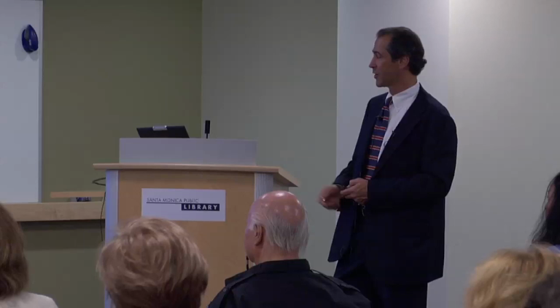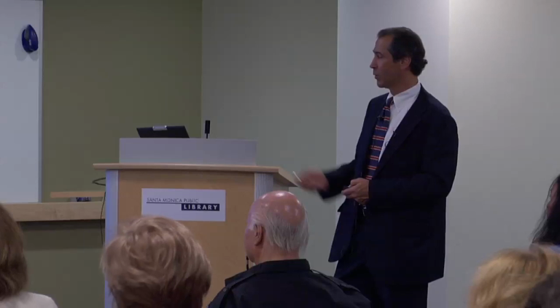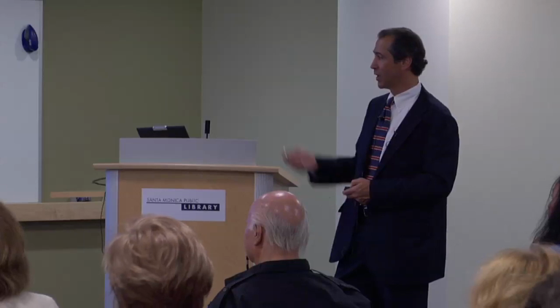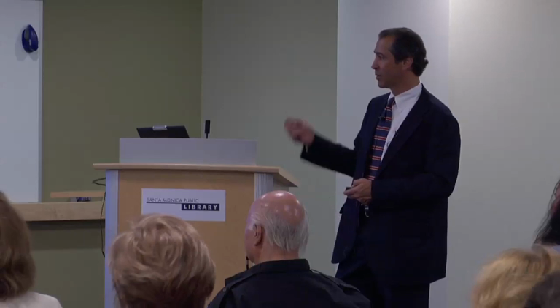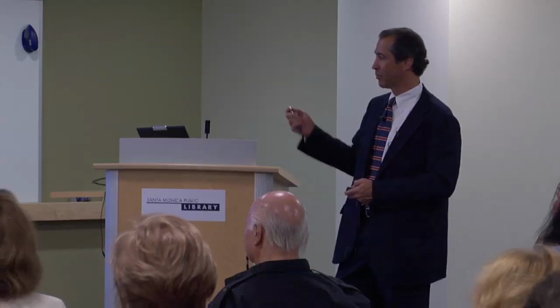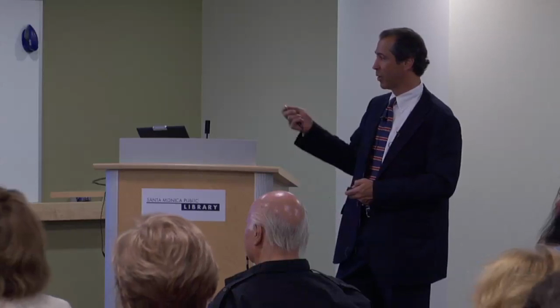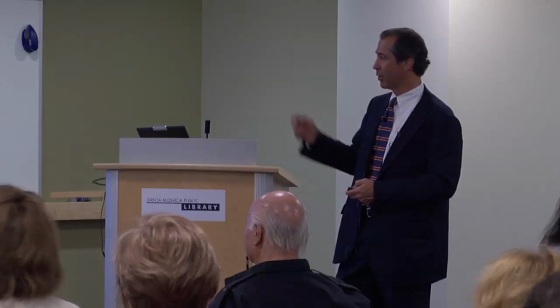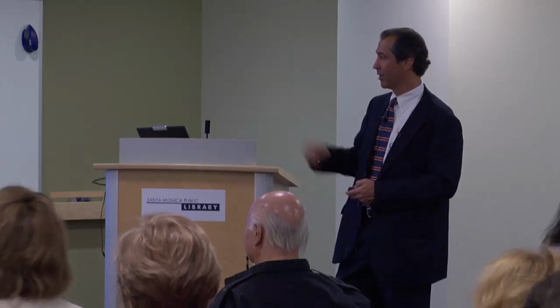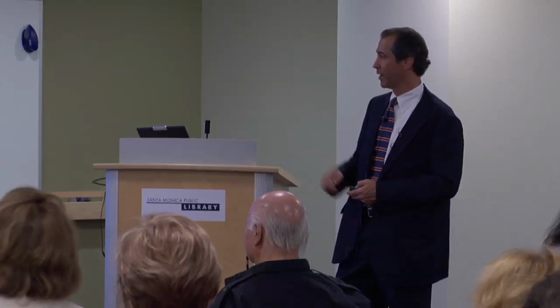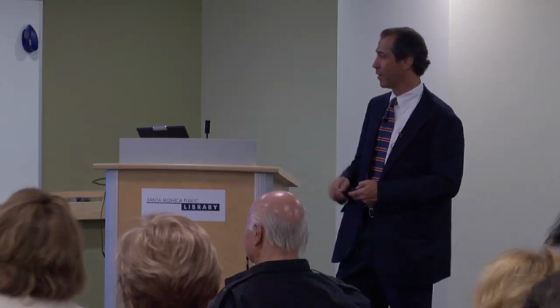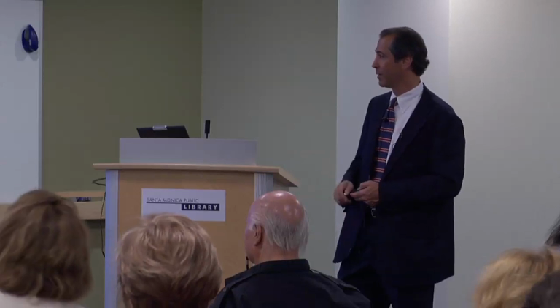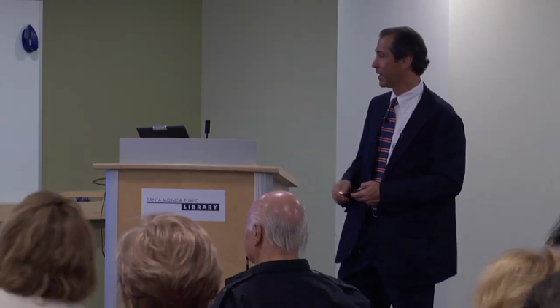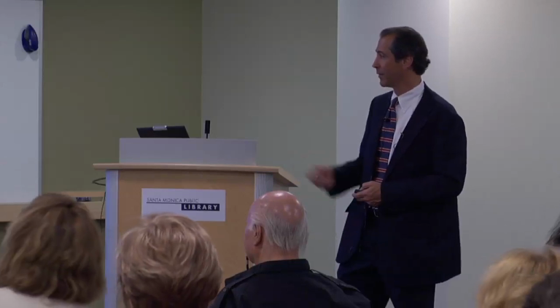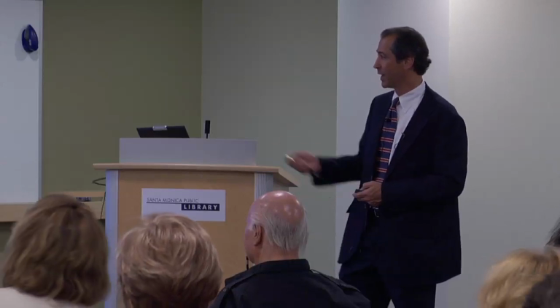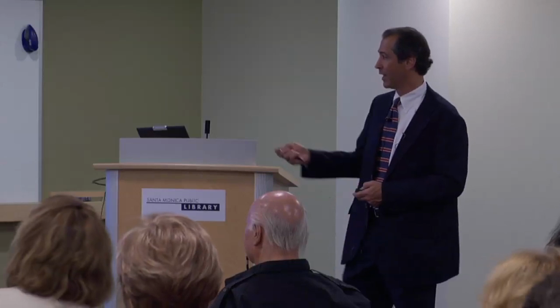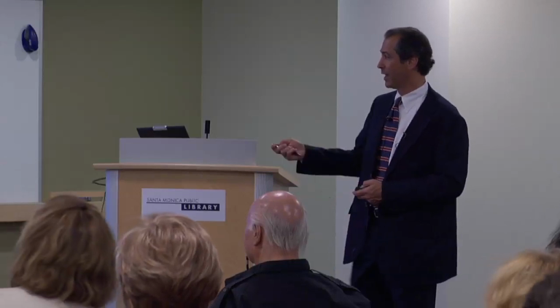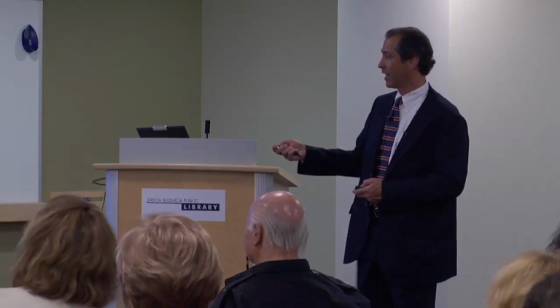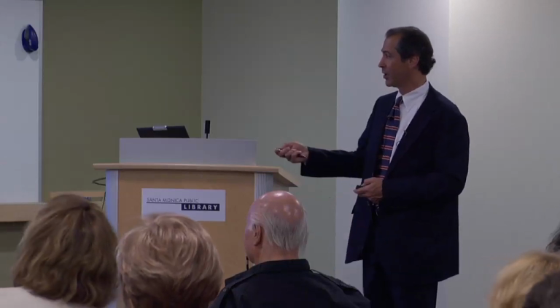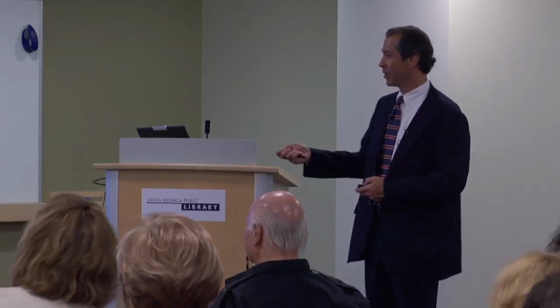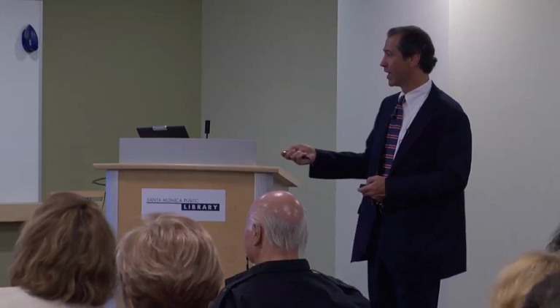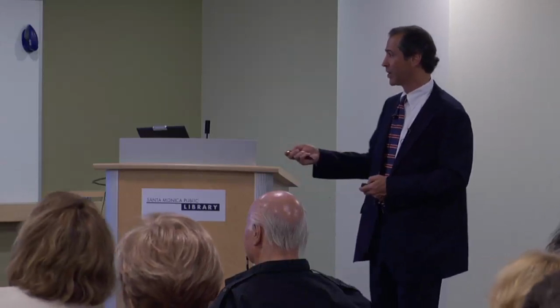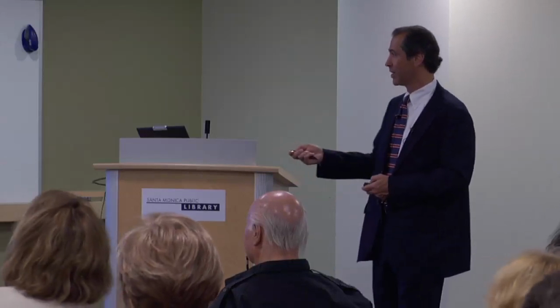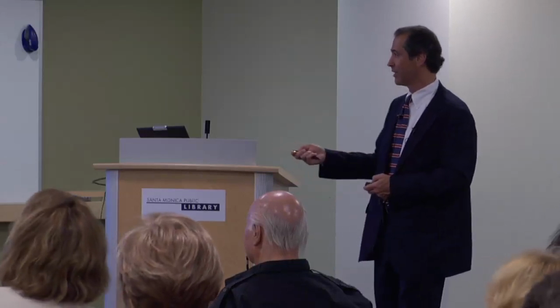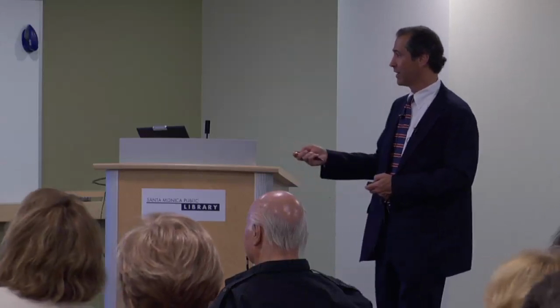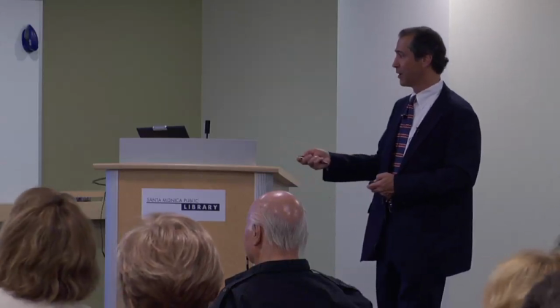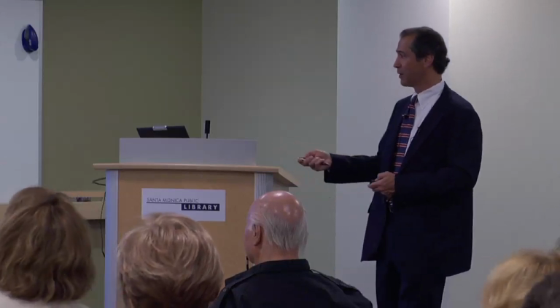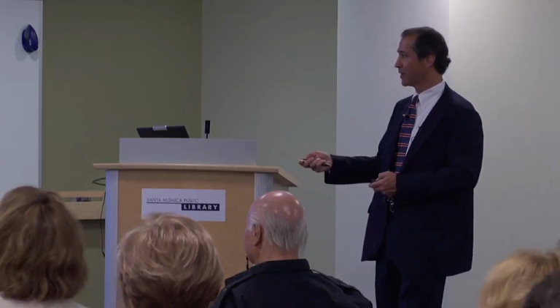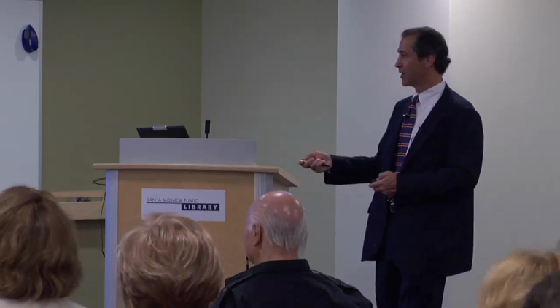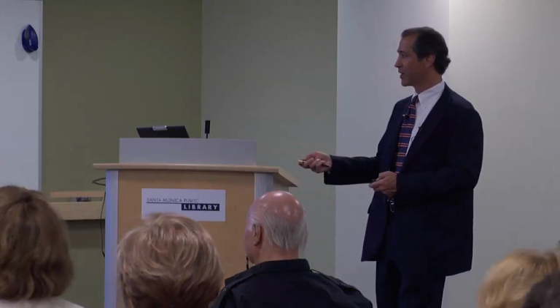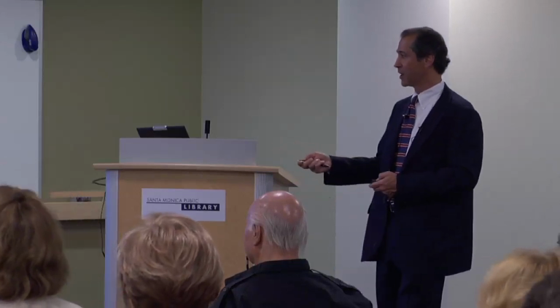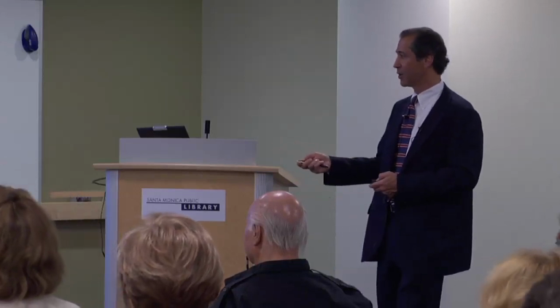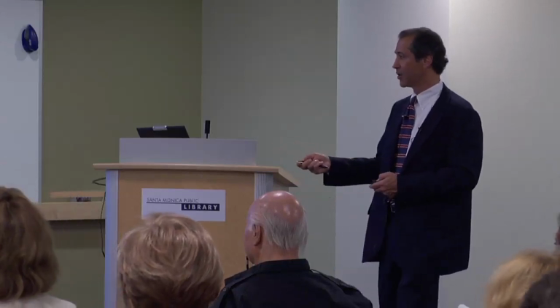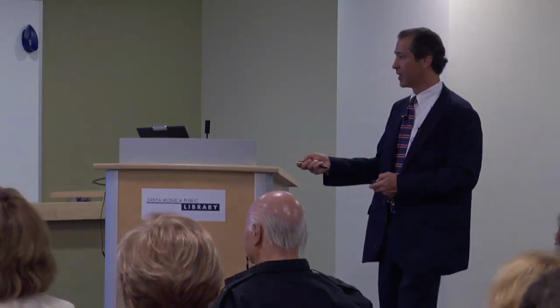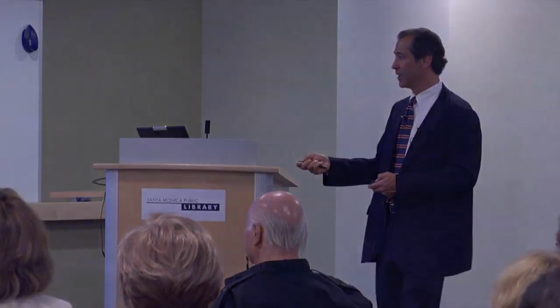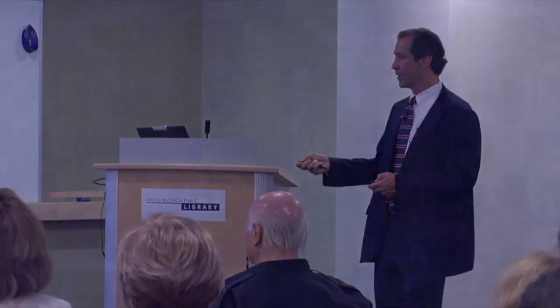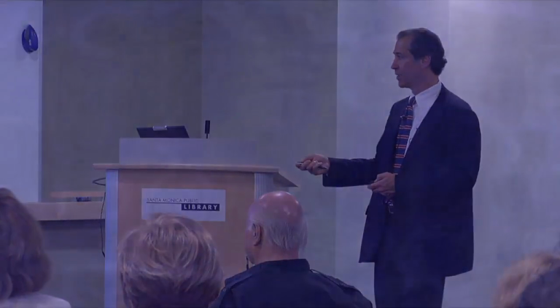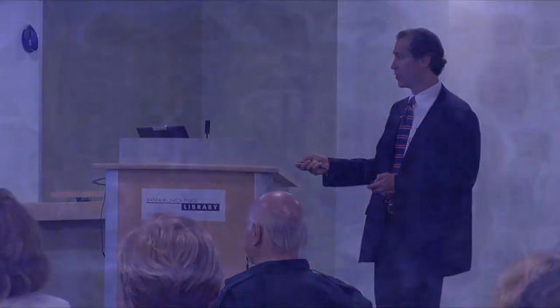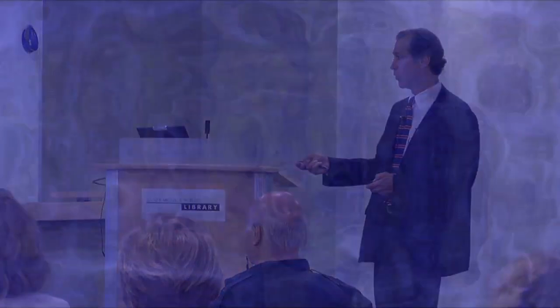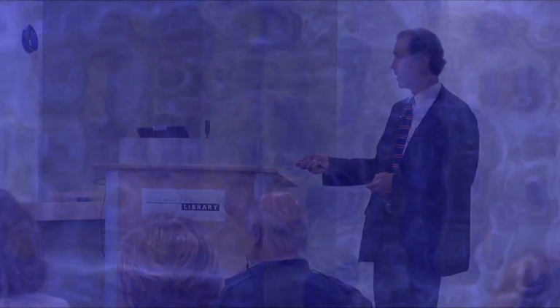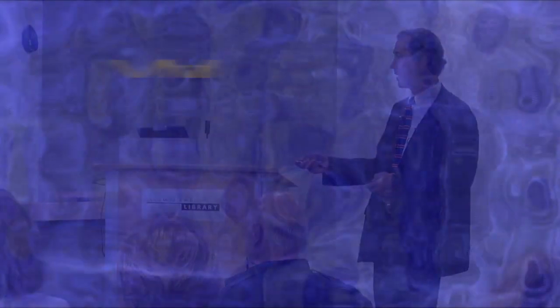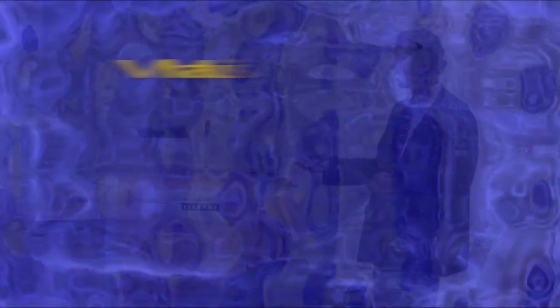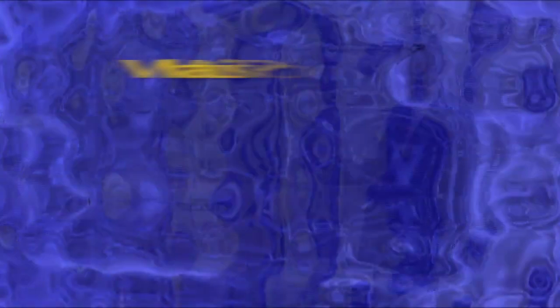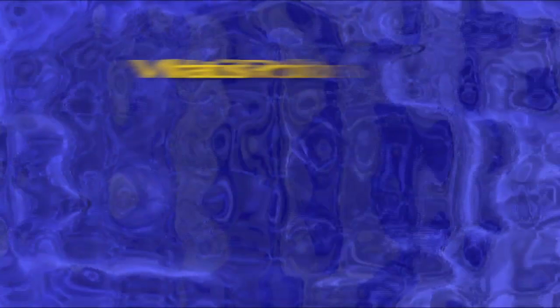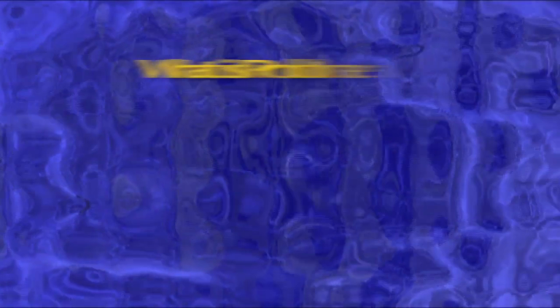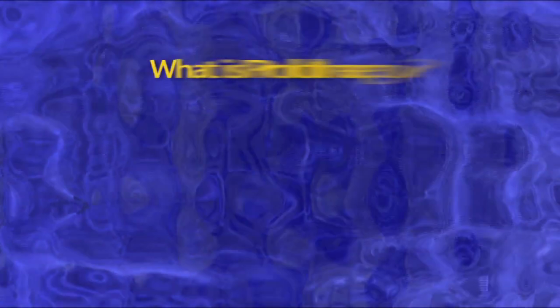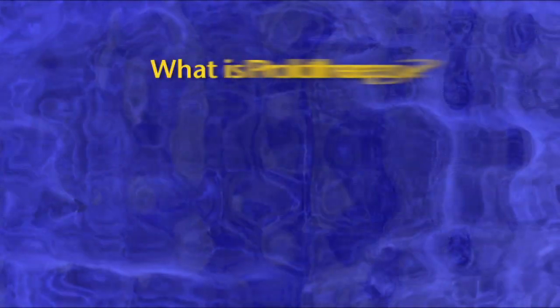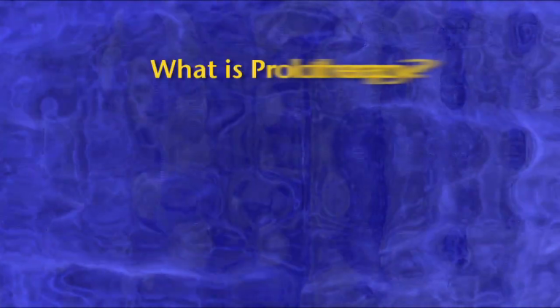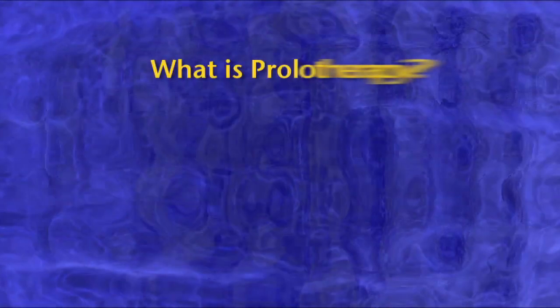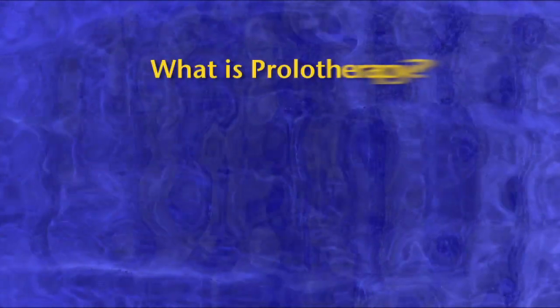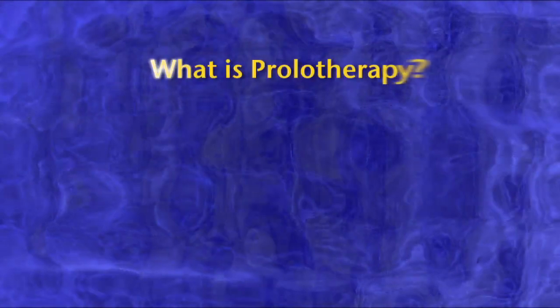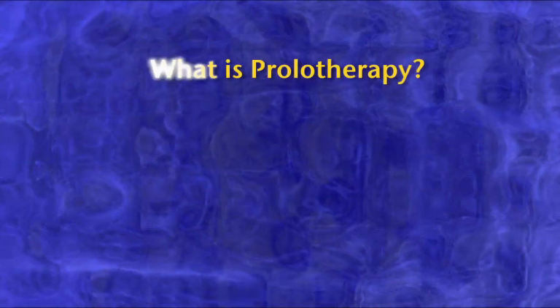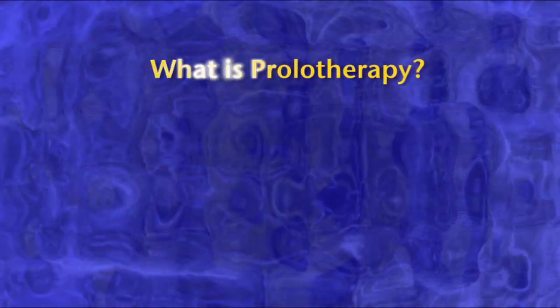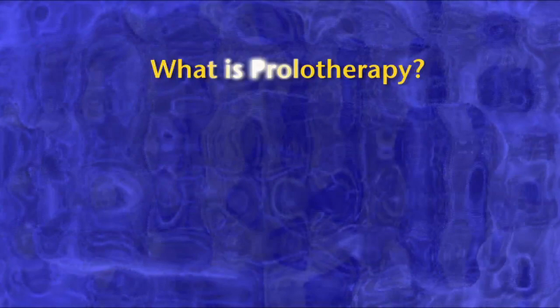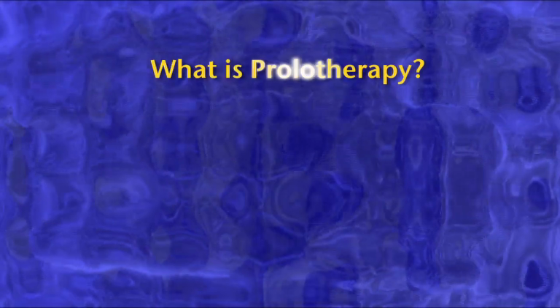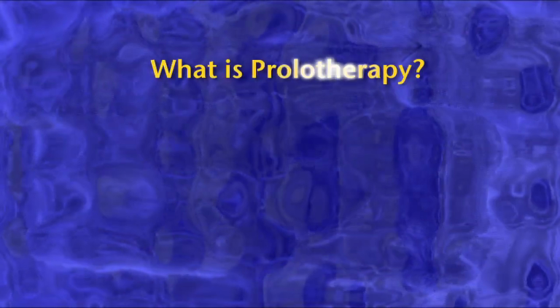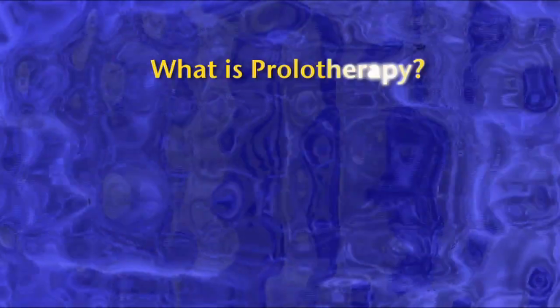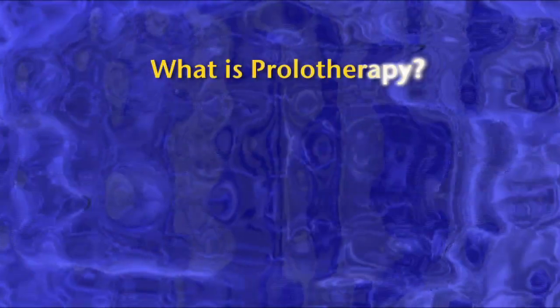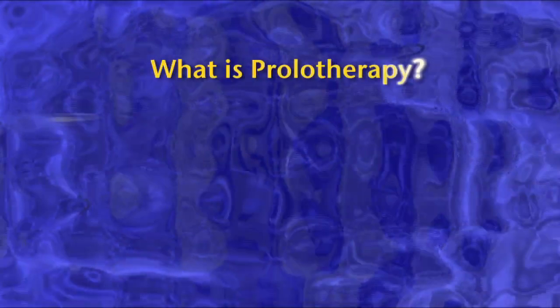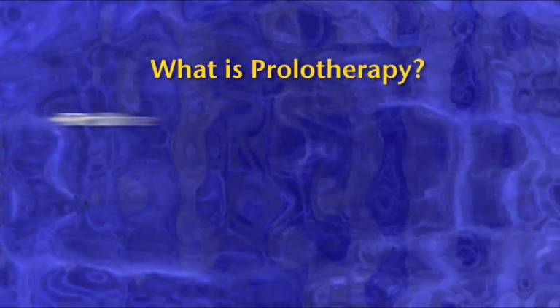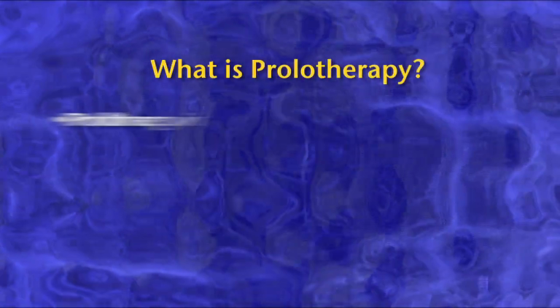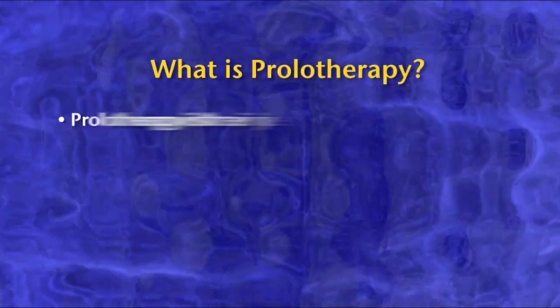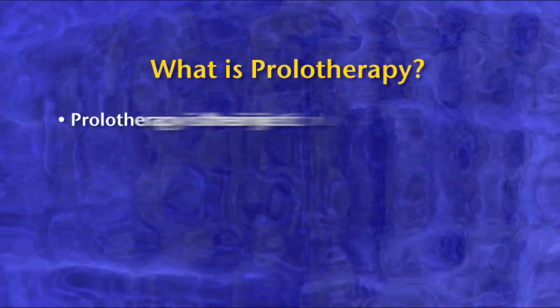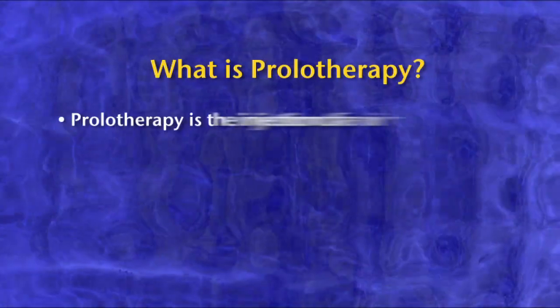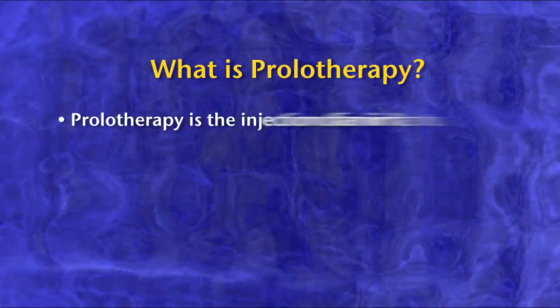So what is prolotherapy? It's the injection of an irritant solution into the joint where the ligaments tend to attach to bones.